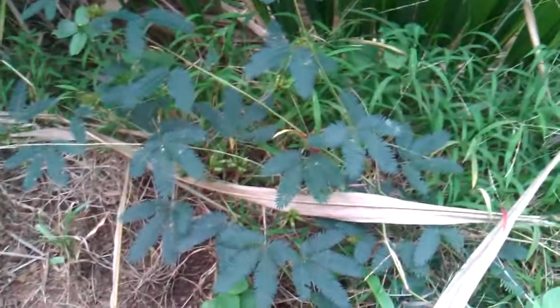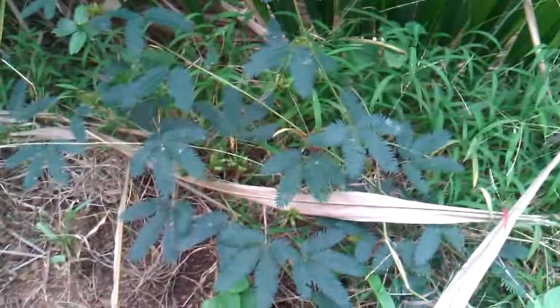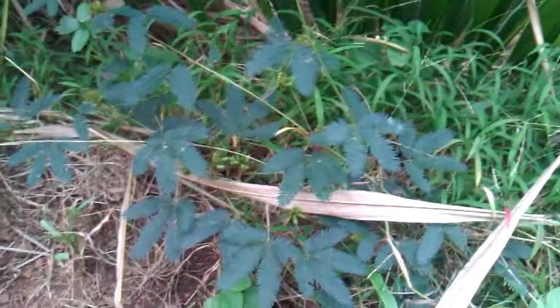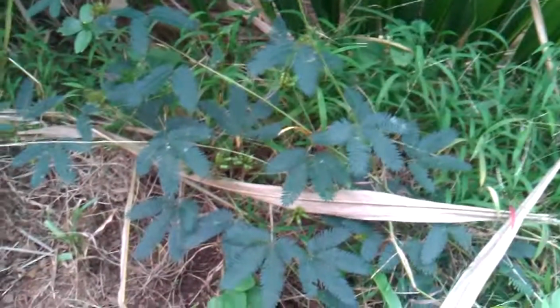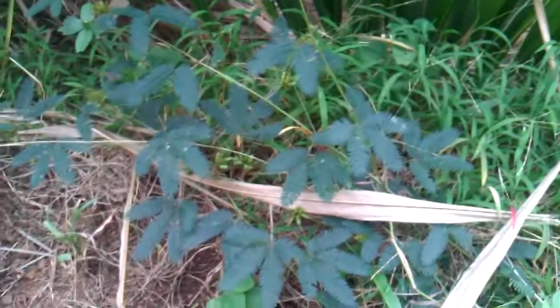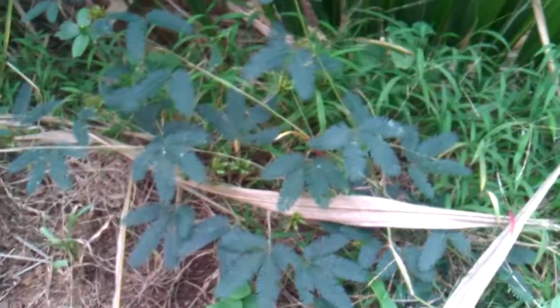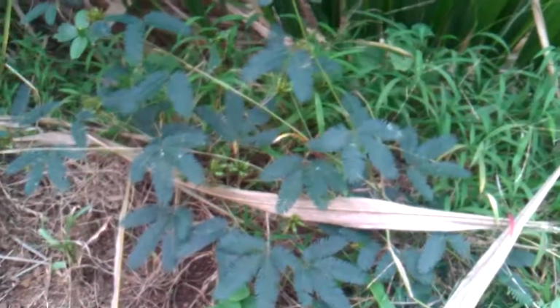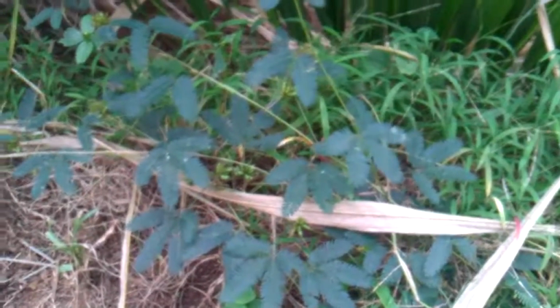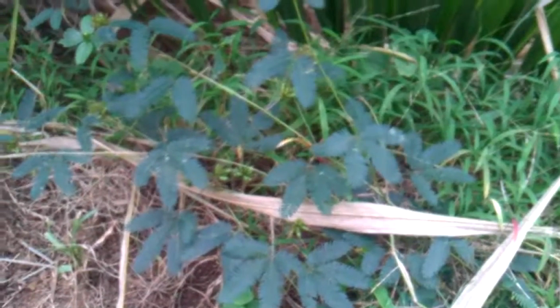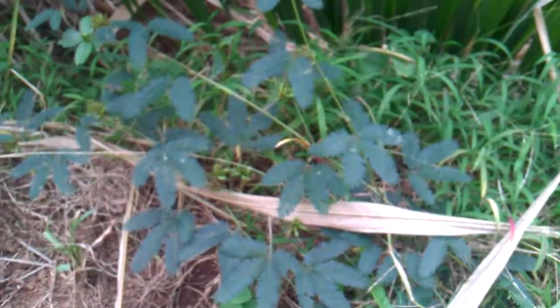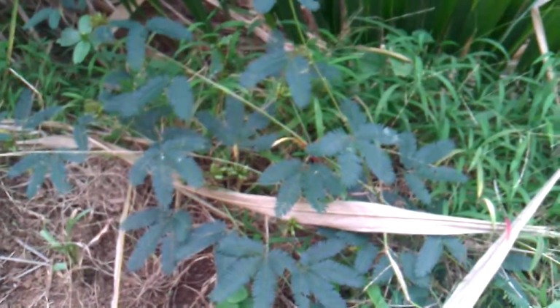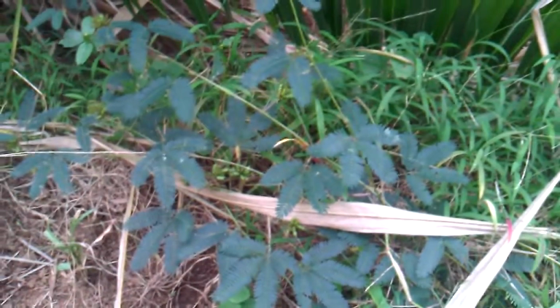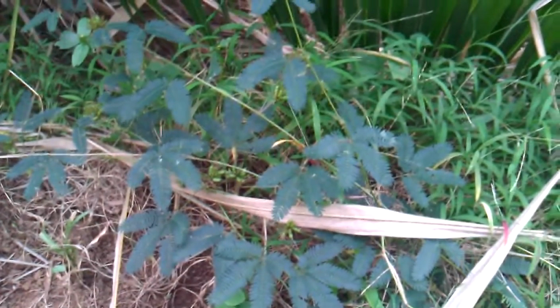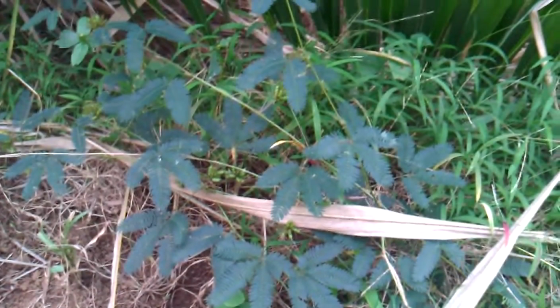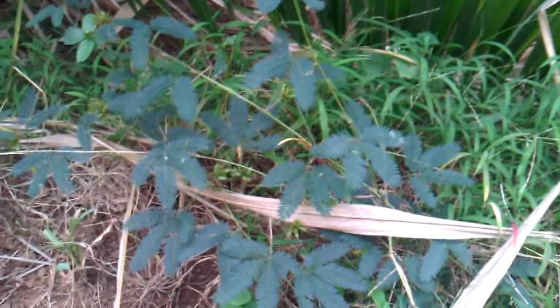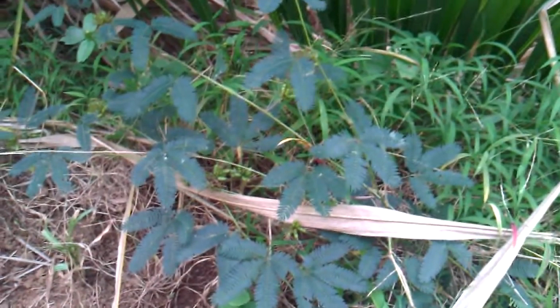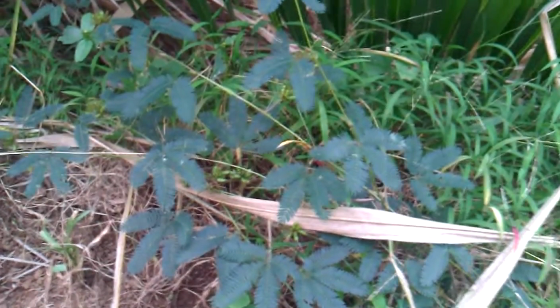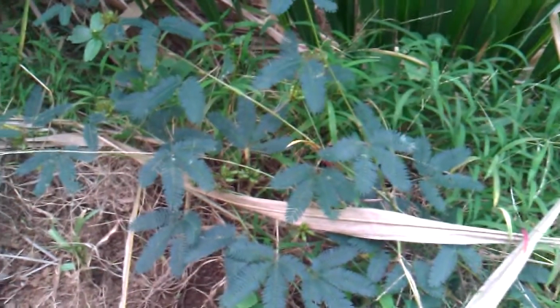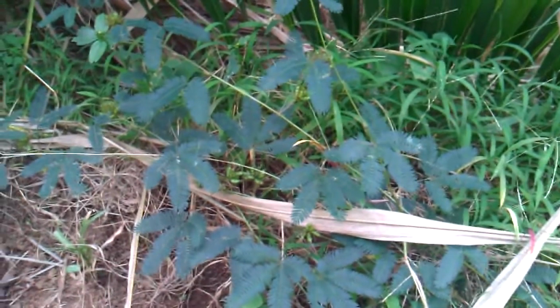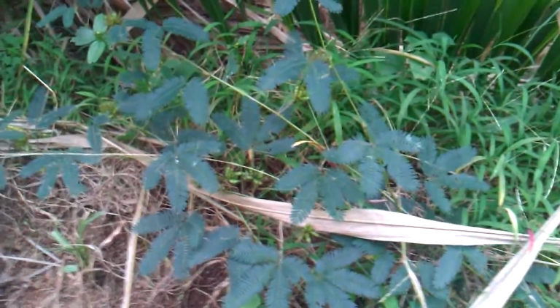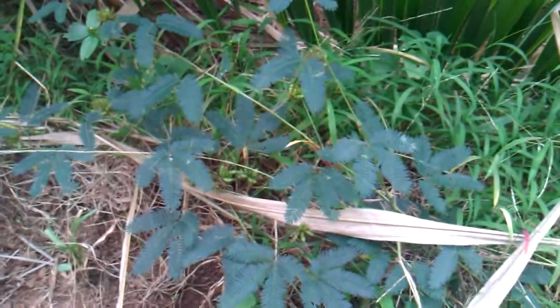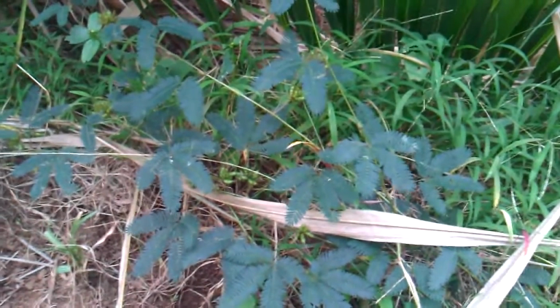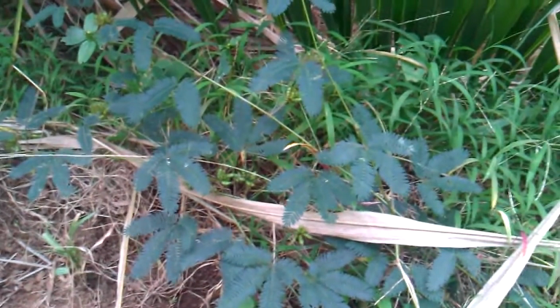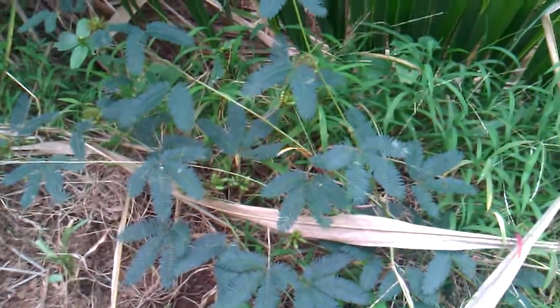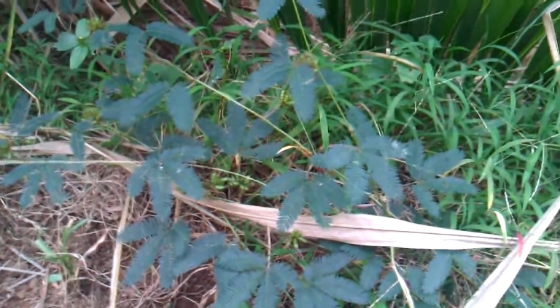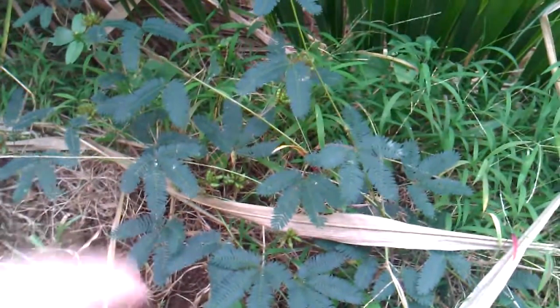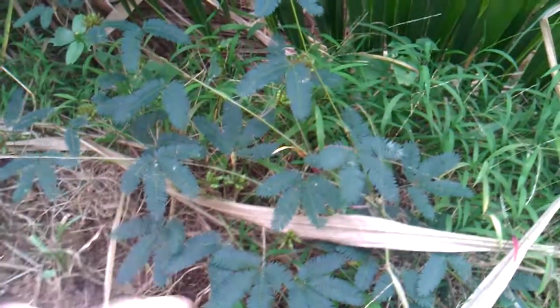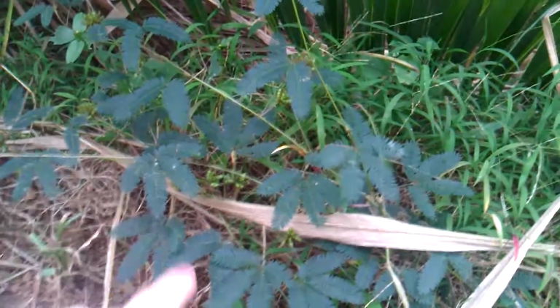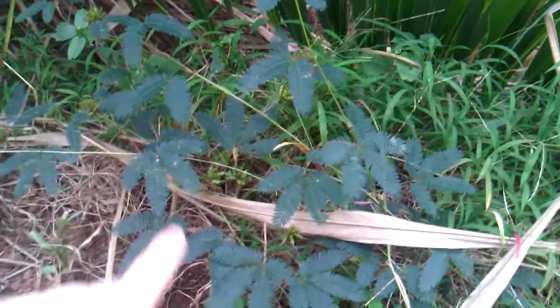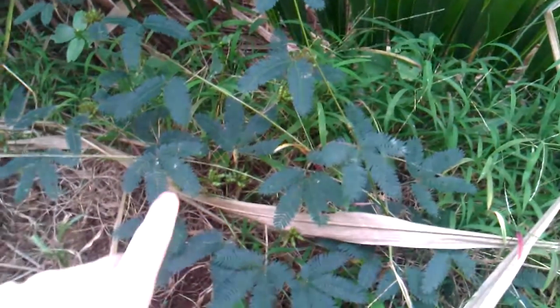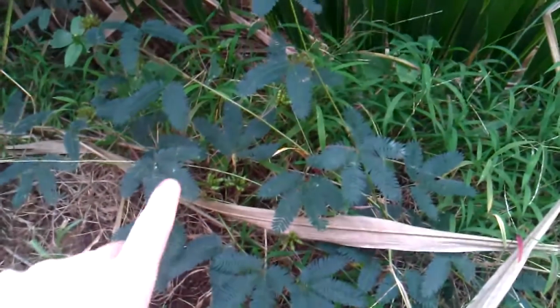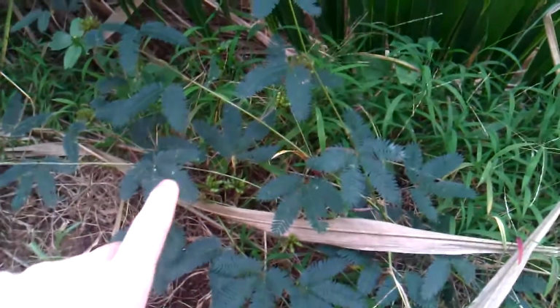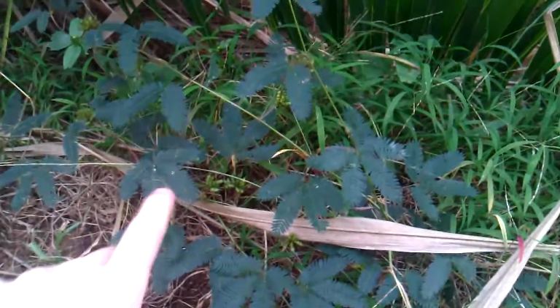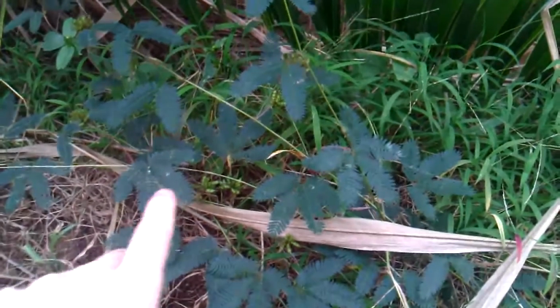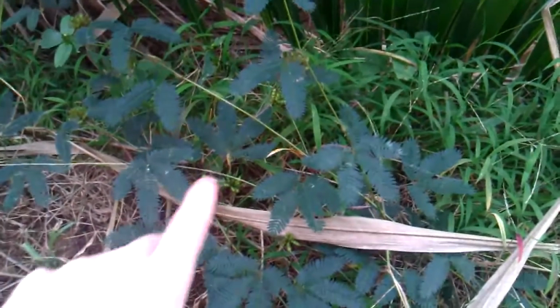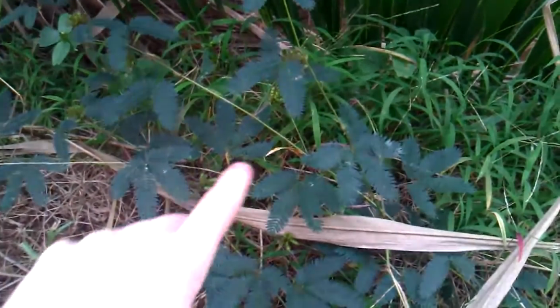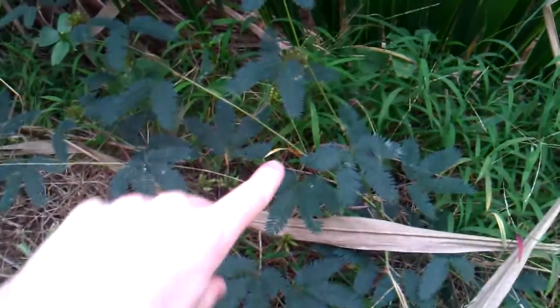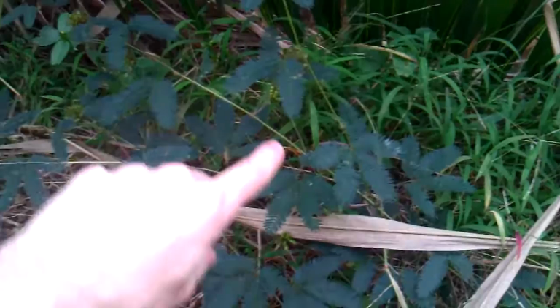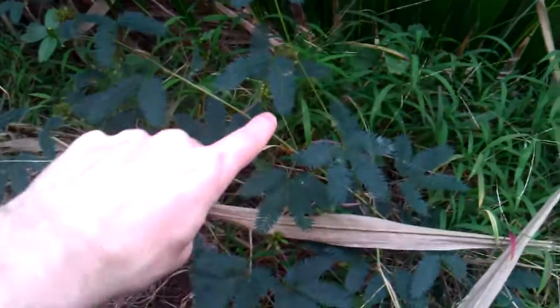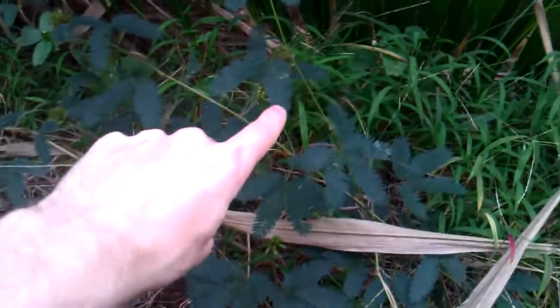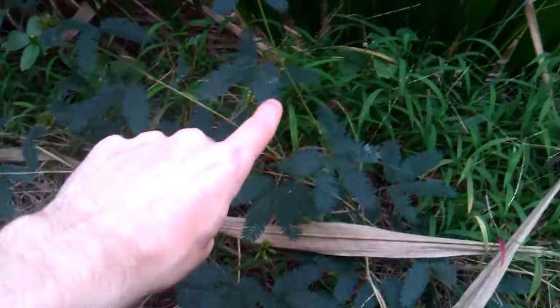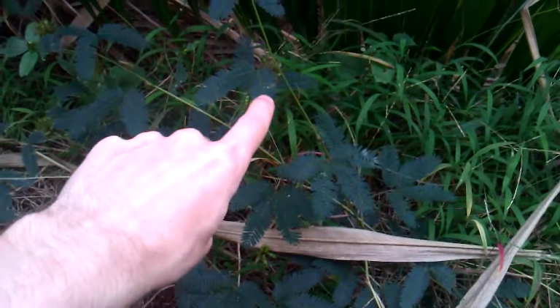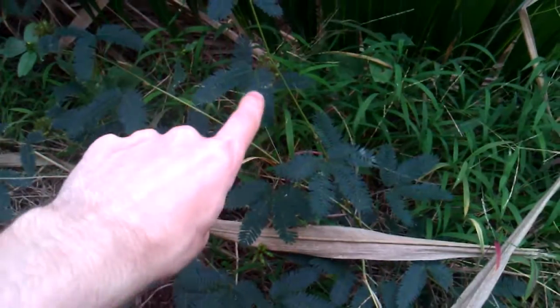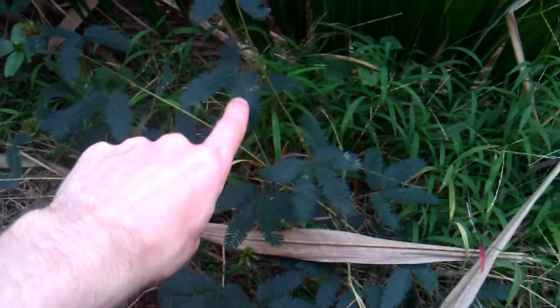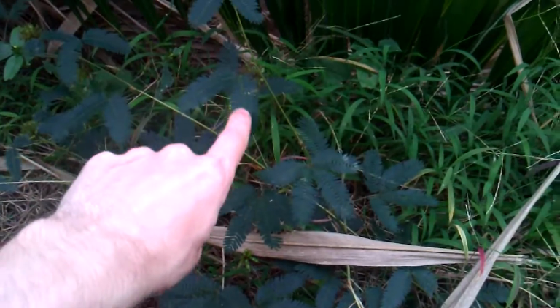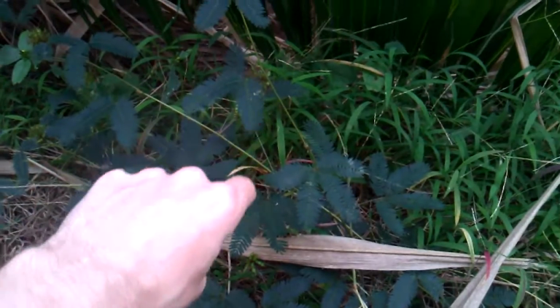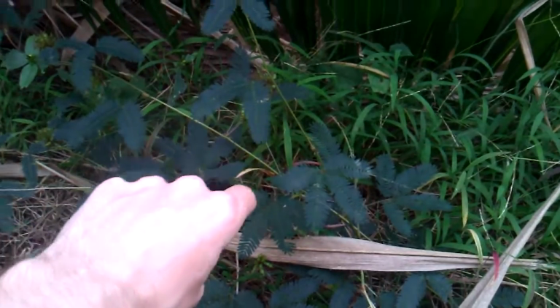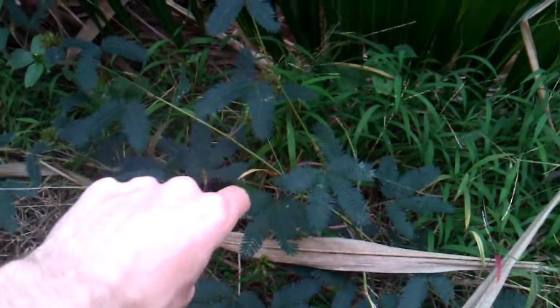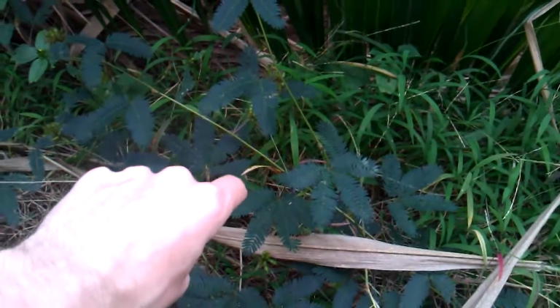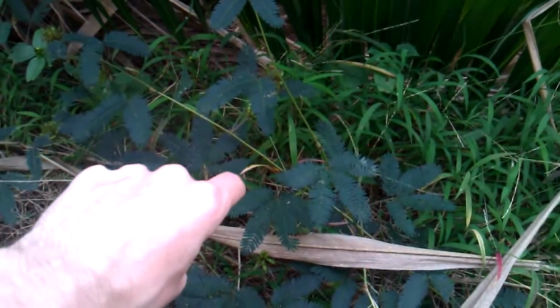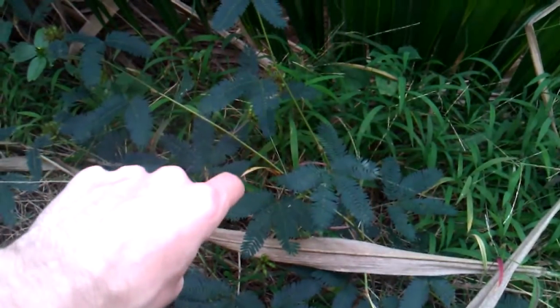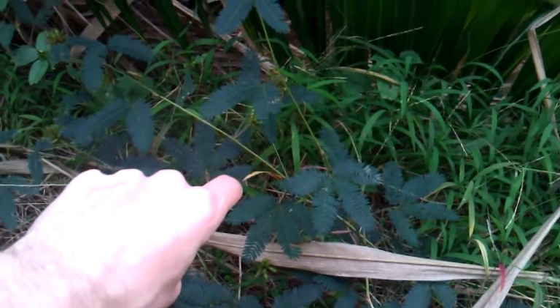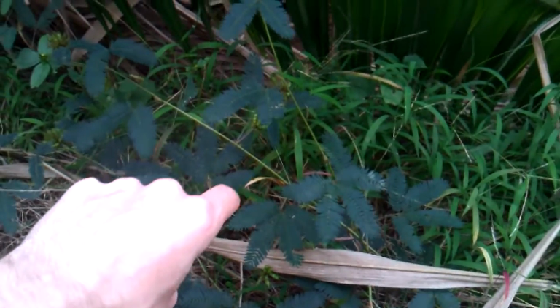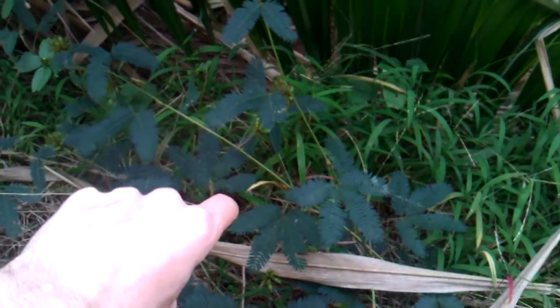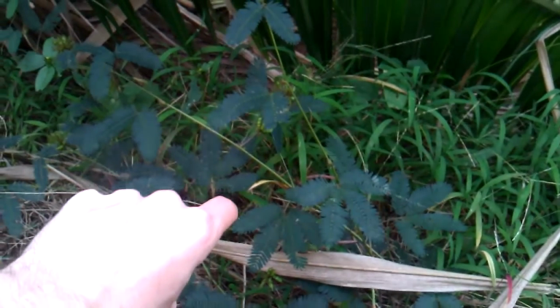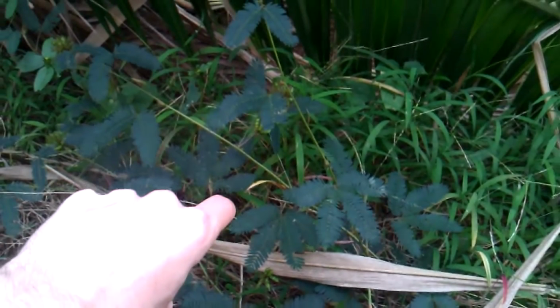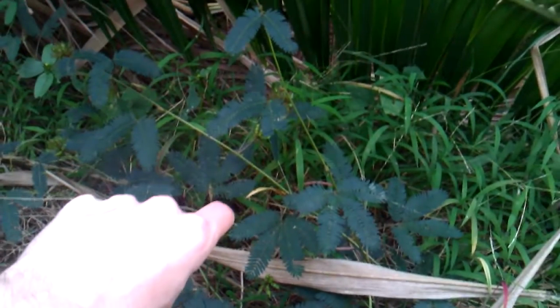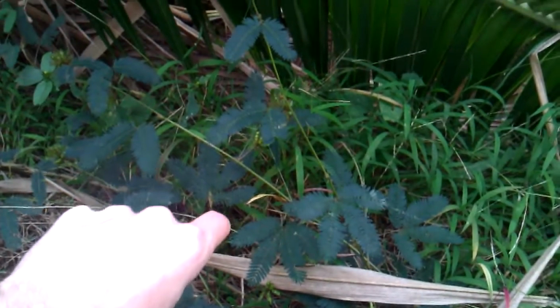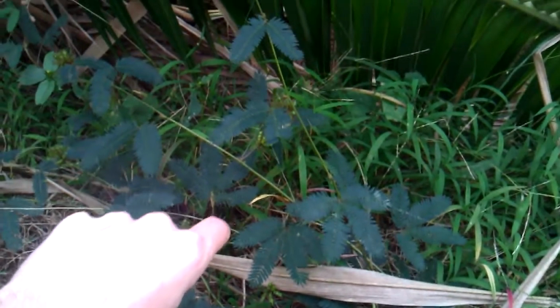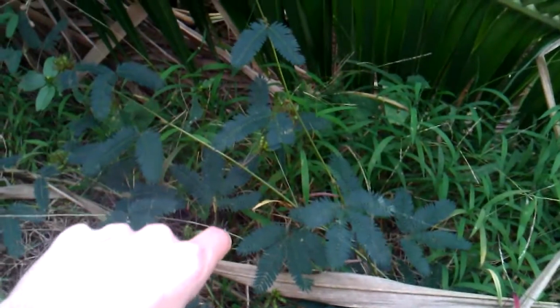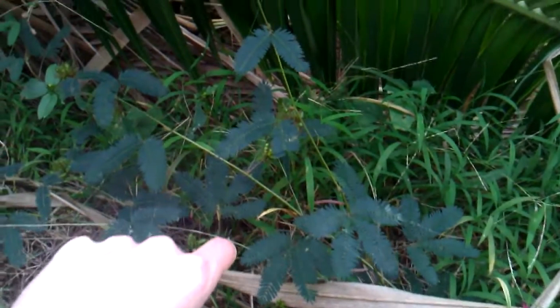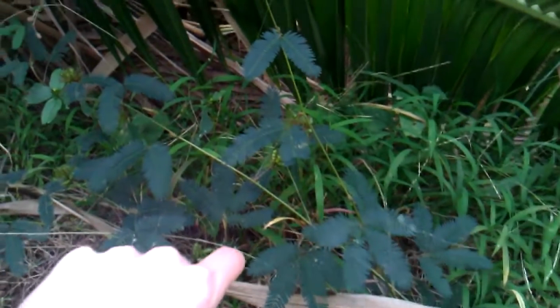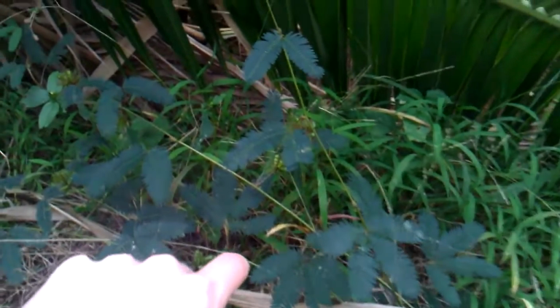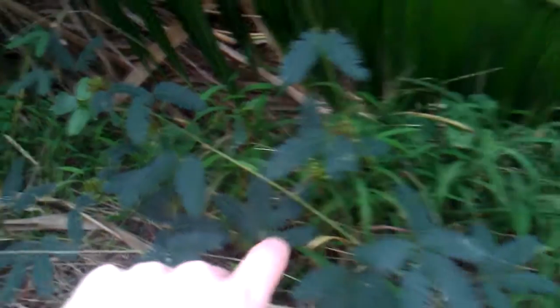This is a sensitive plant, and it has a pretty cool adaptation, which is that when you touch it, the leaves will curl up.